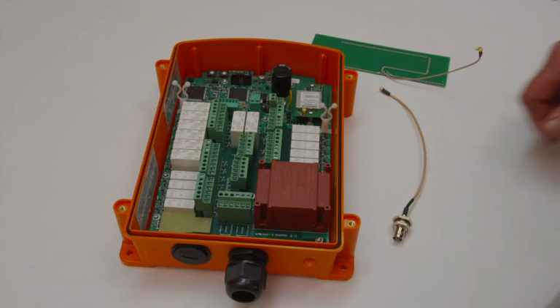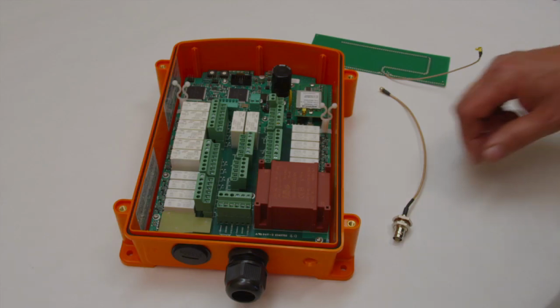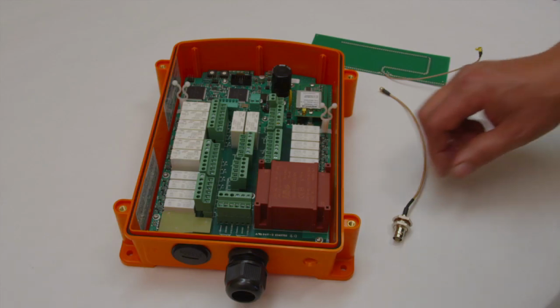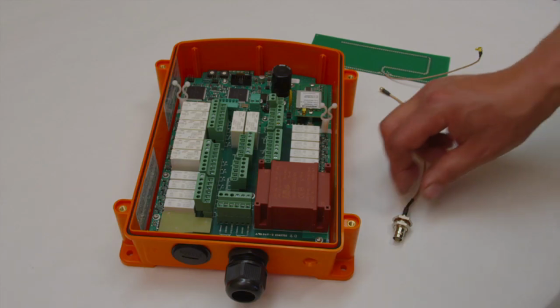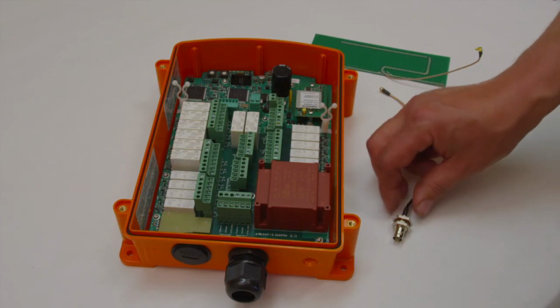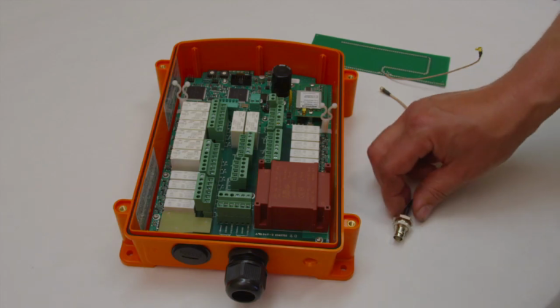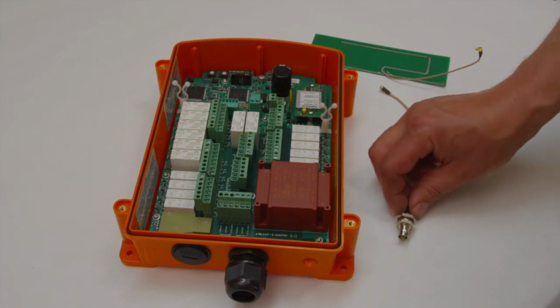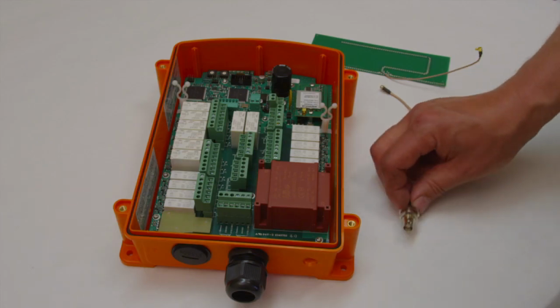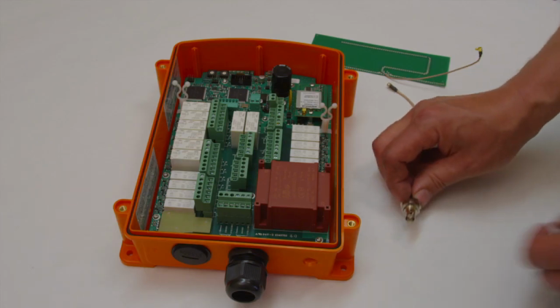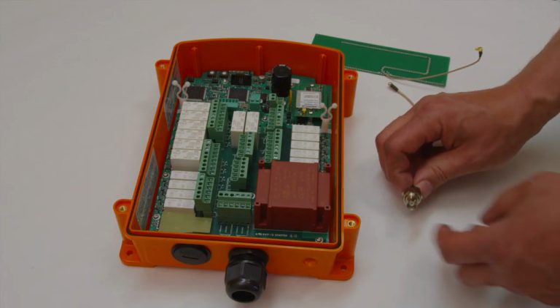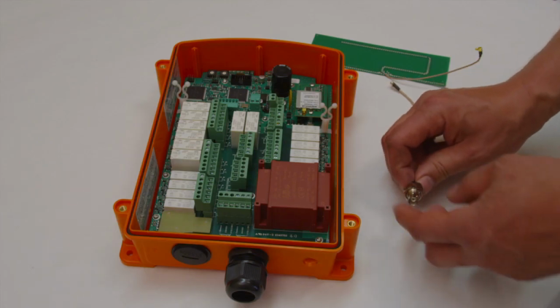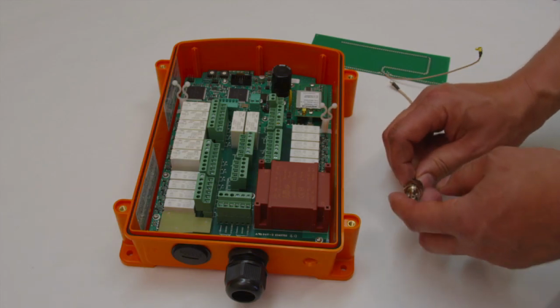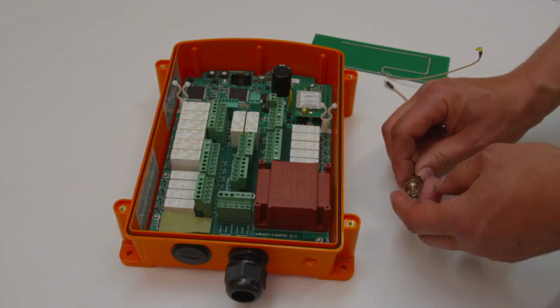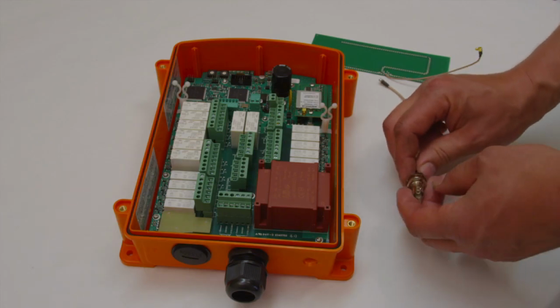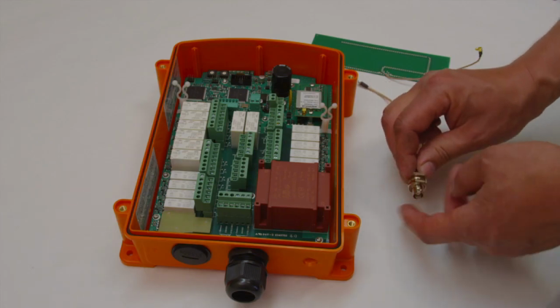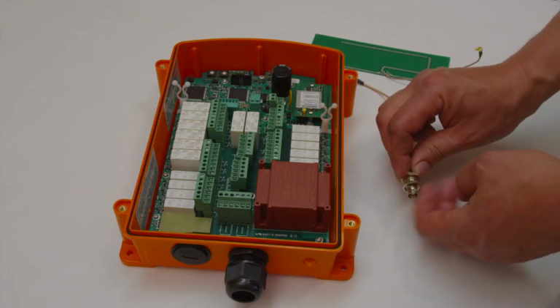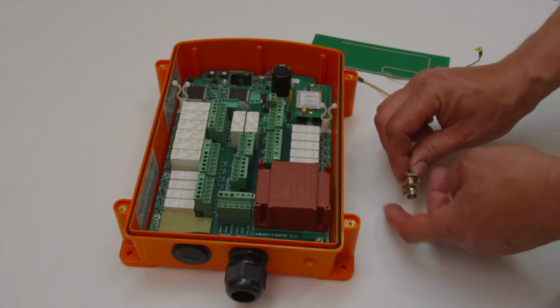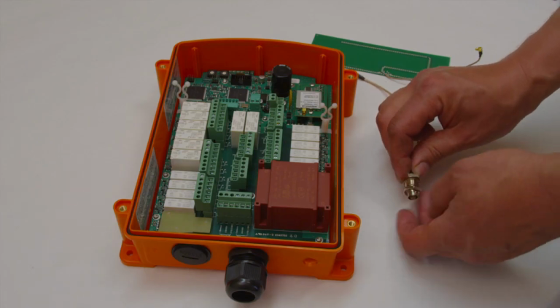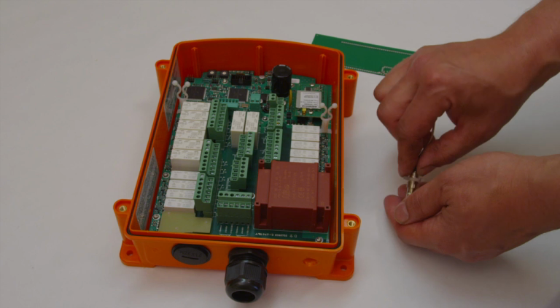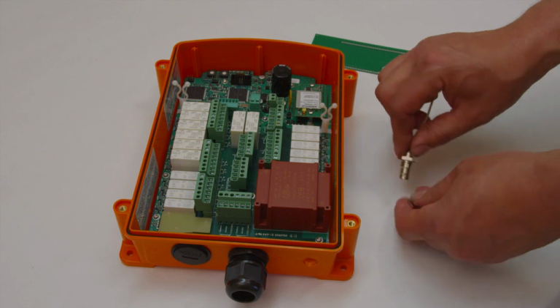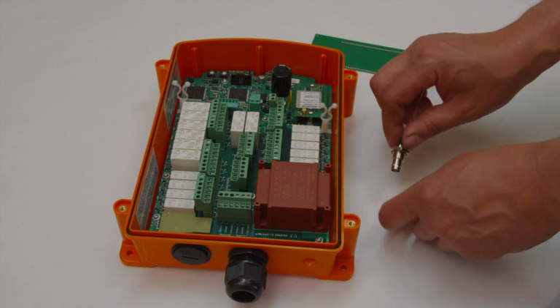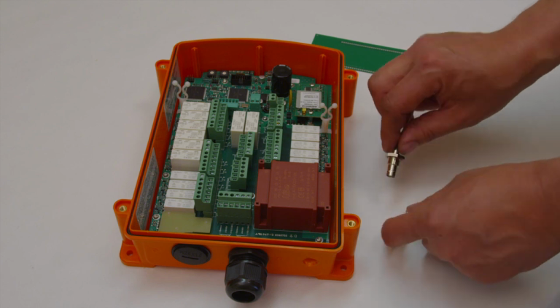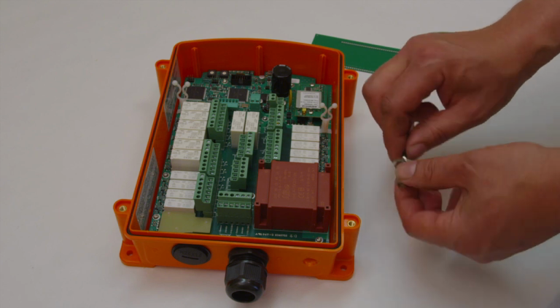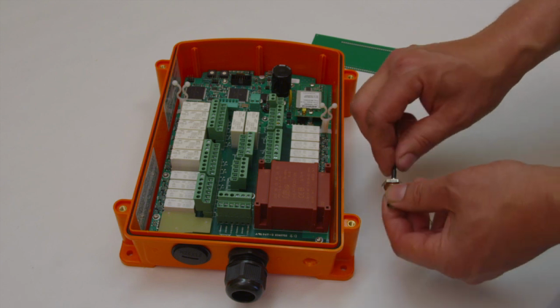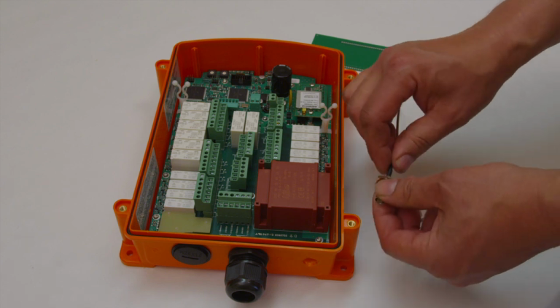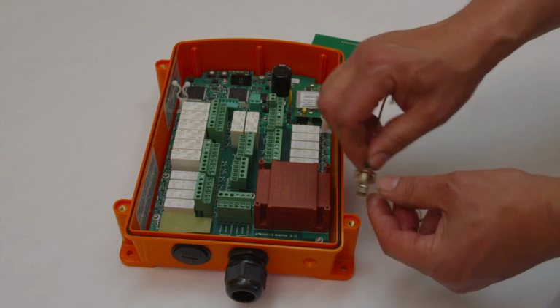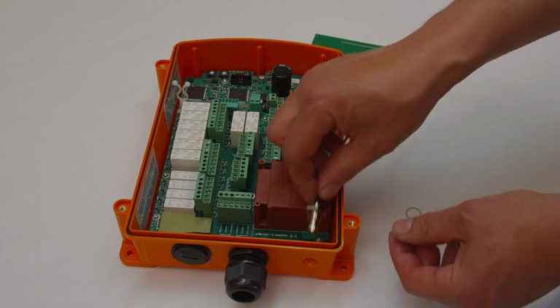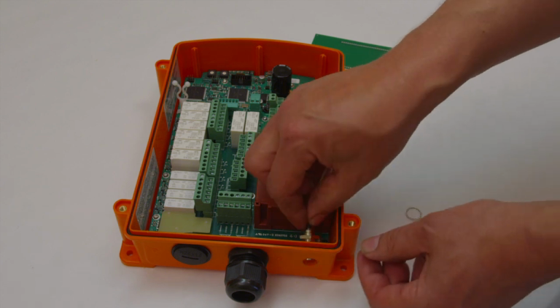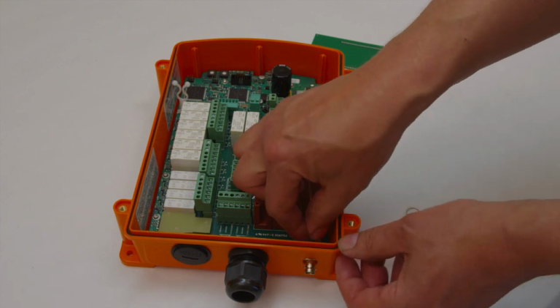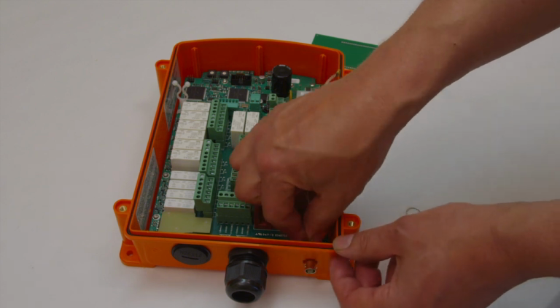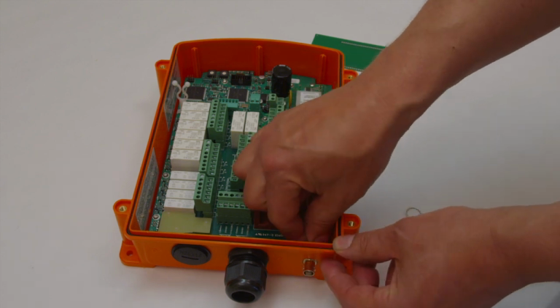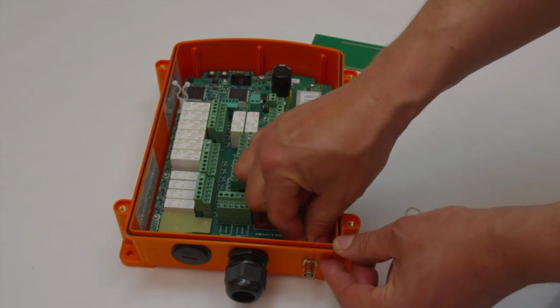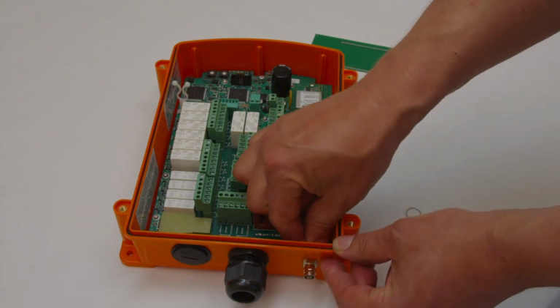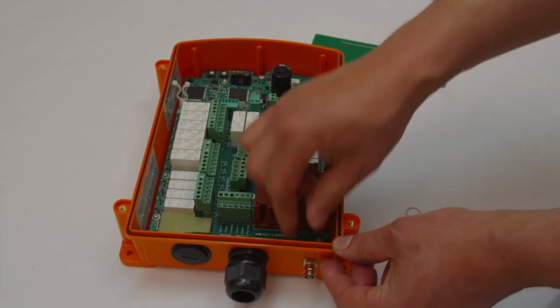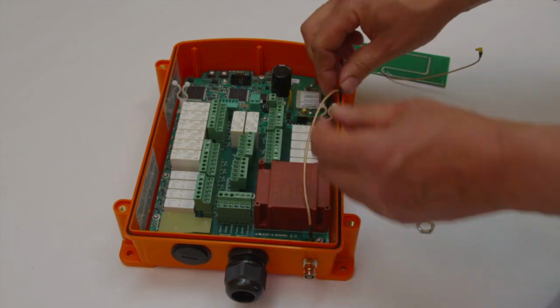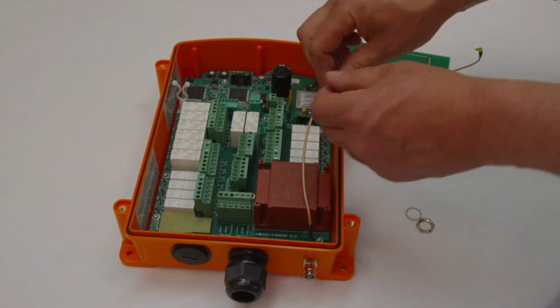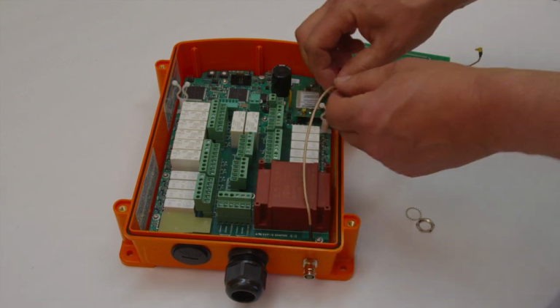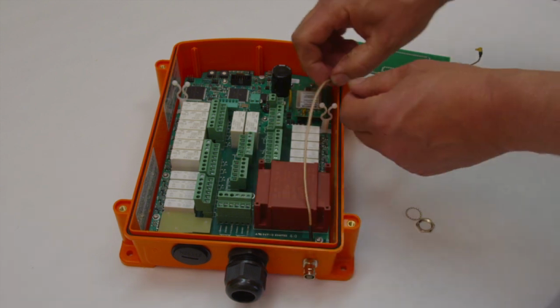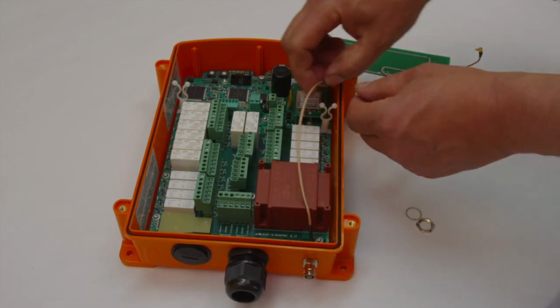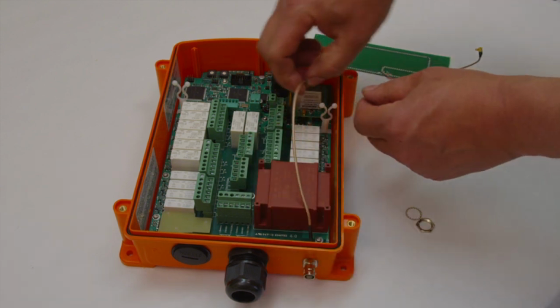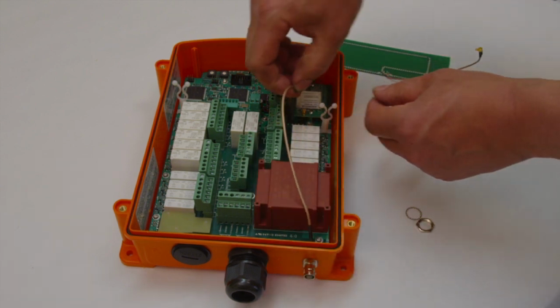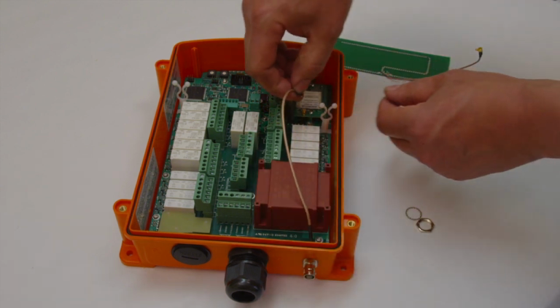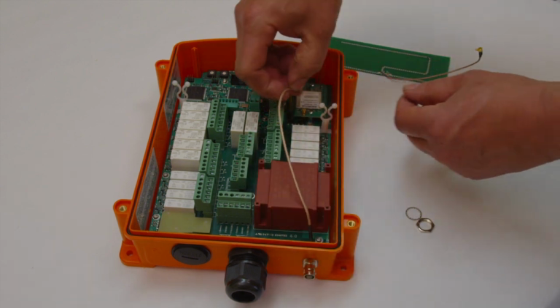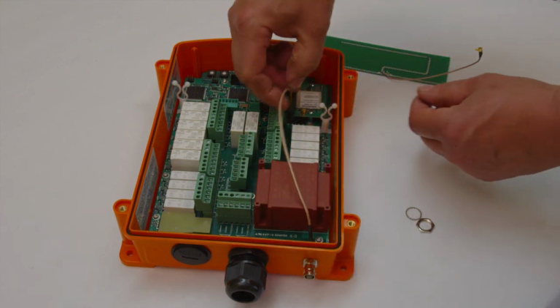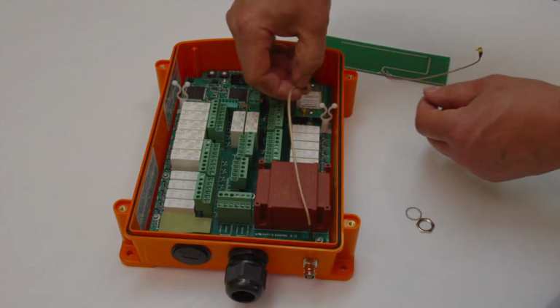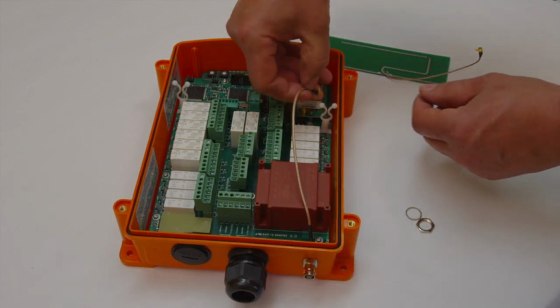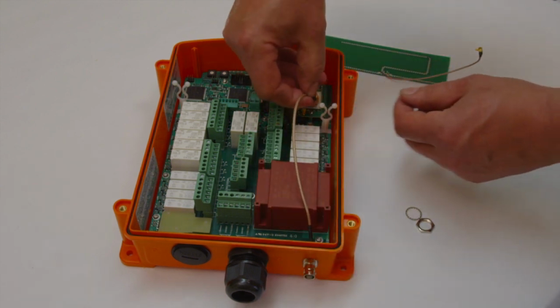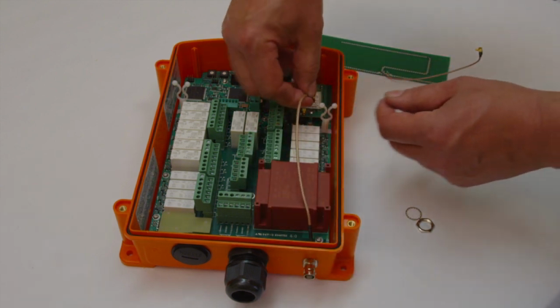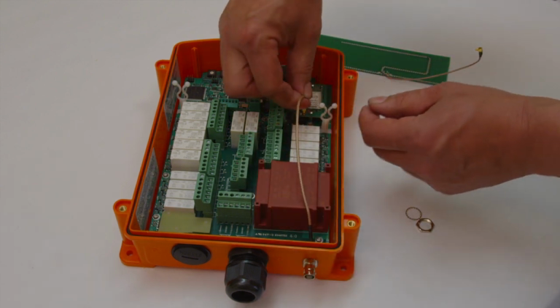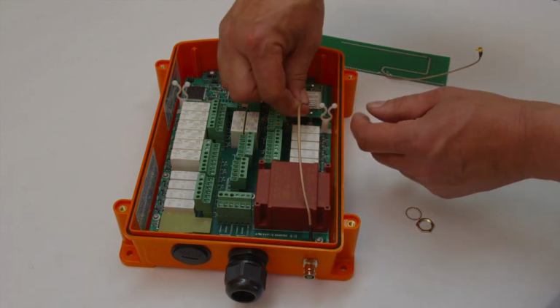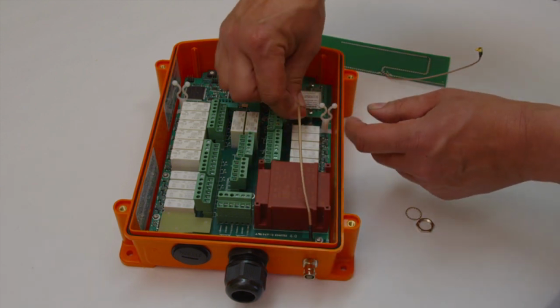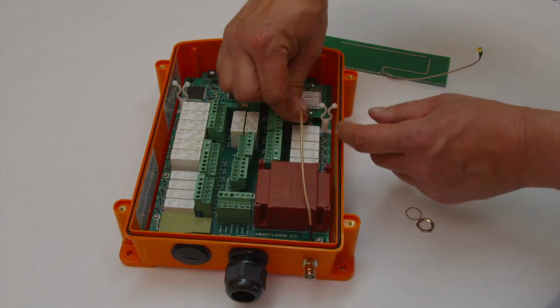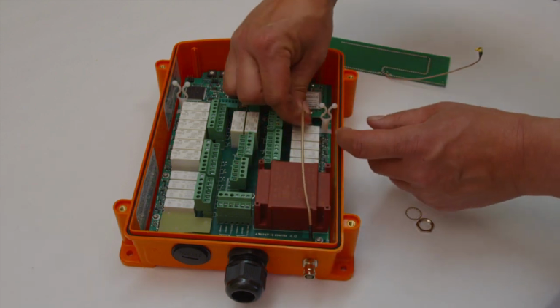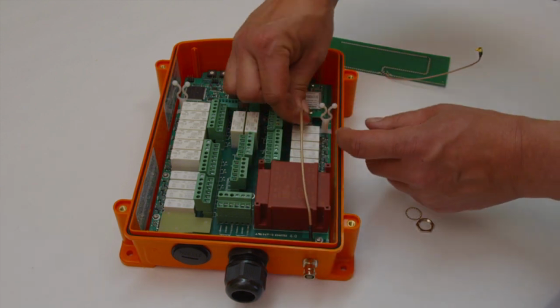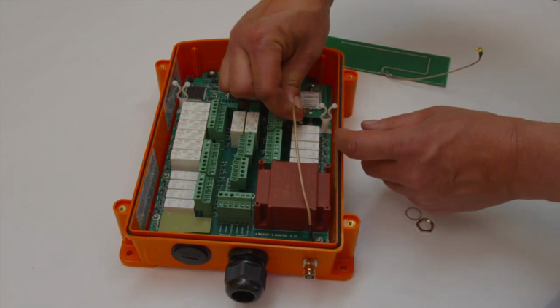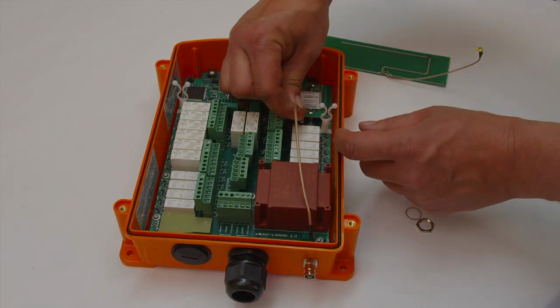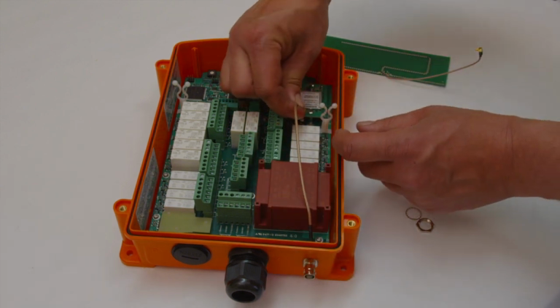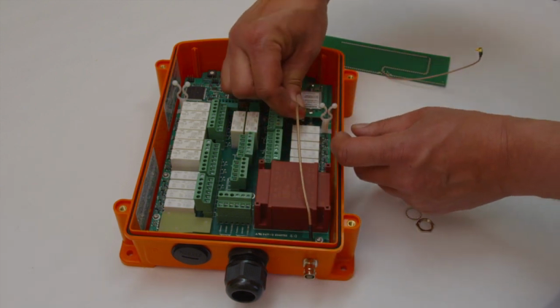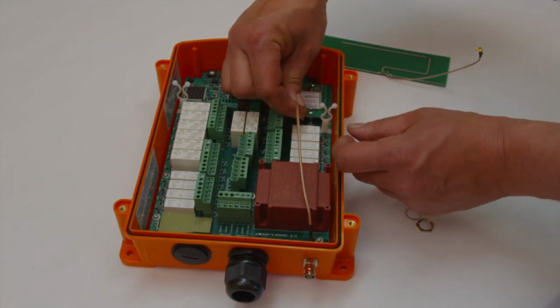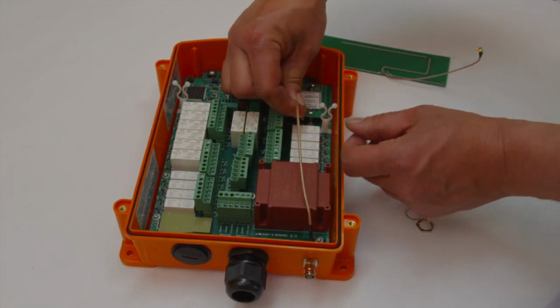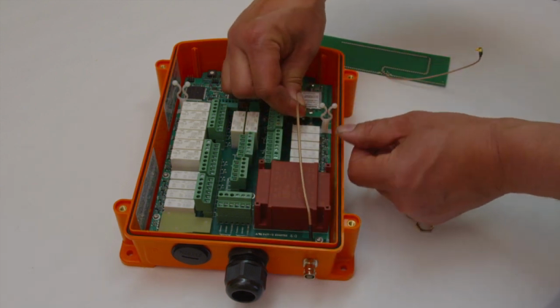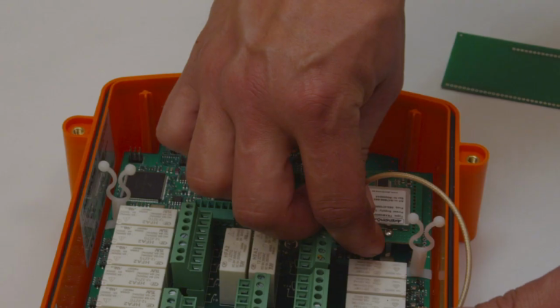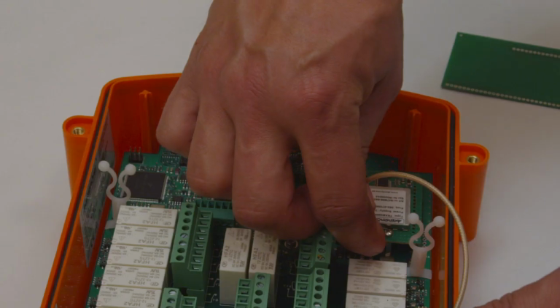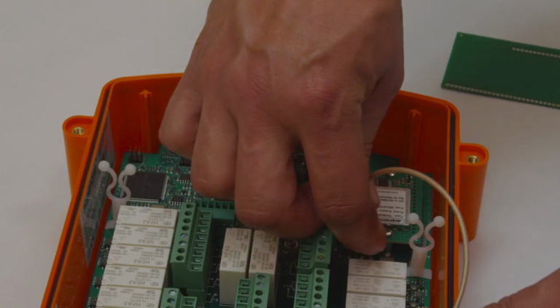Mount the BNC connector in the hole. Put the cable in the radio modem.